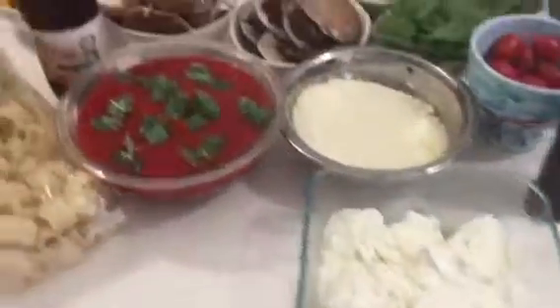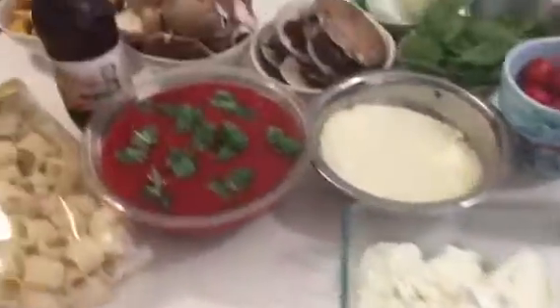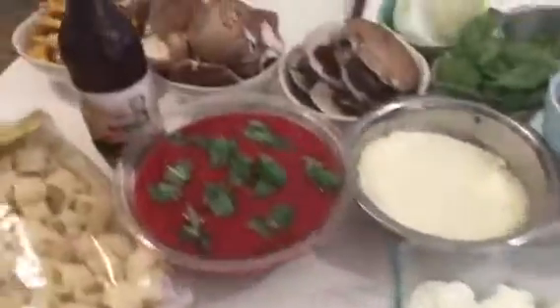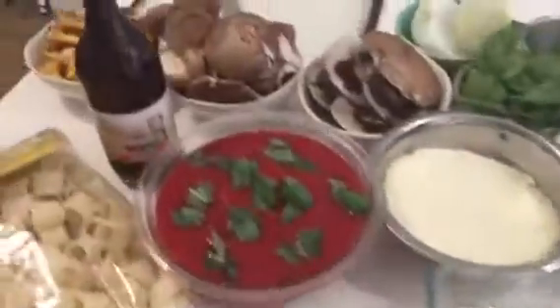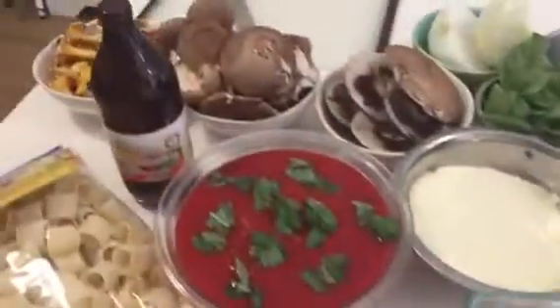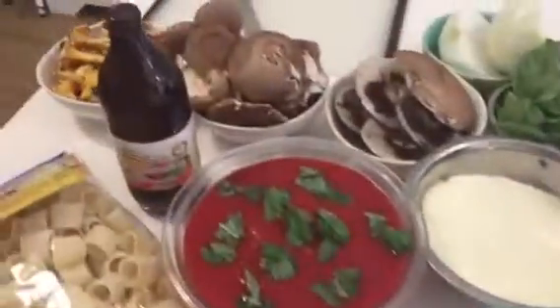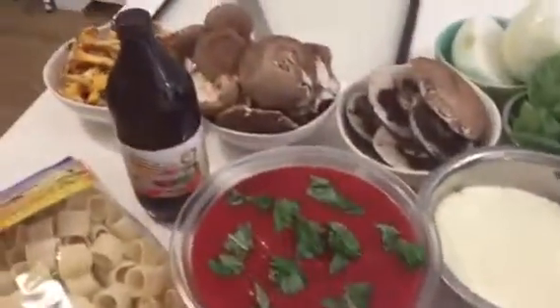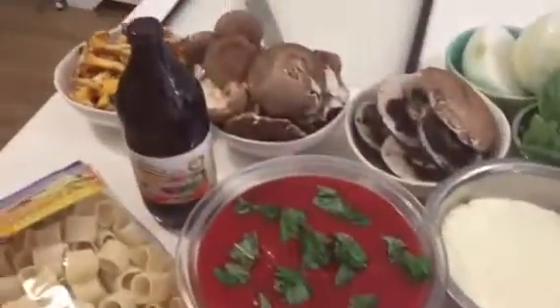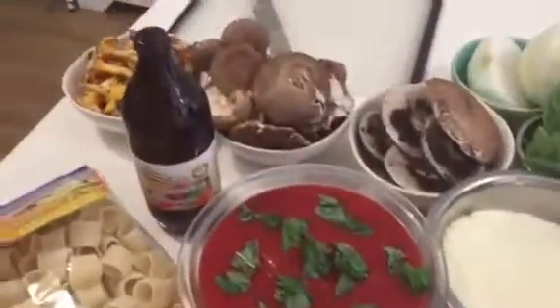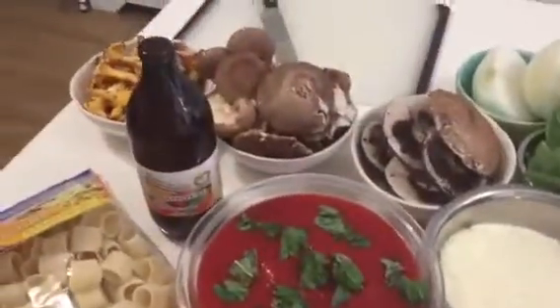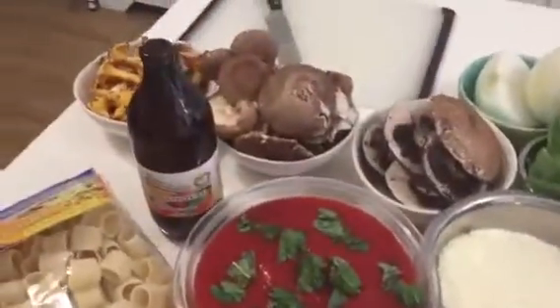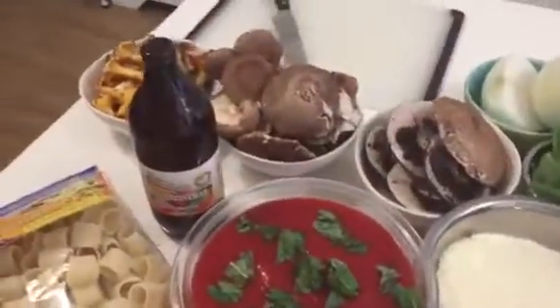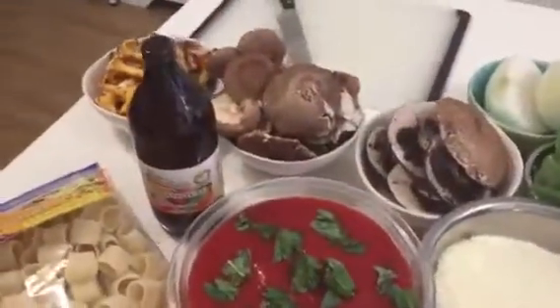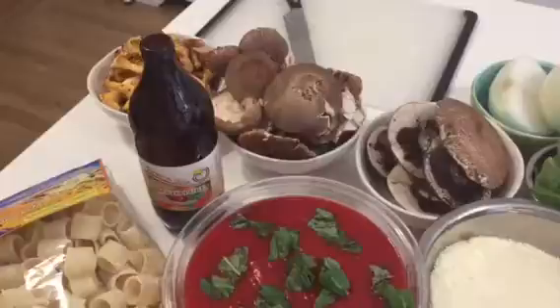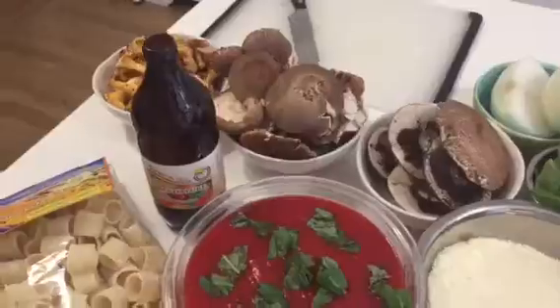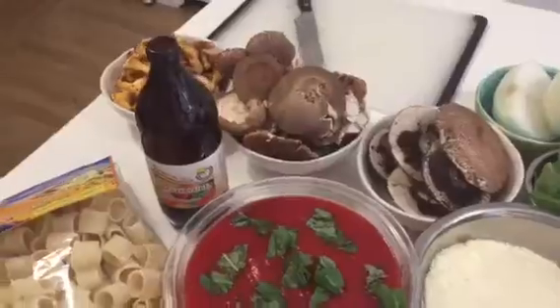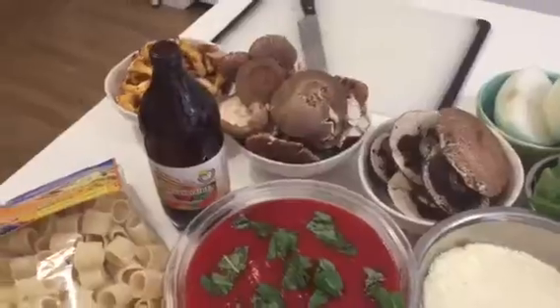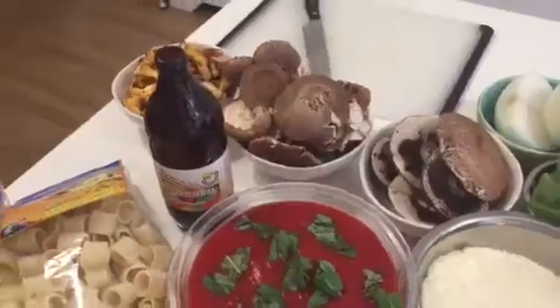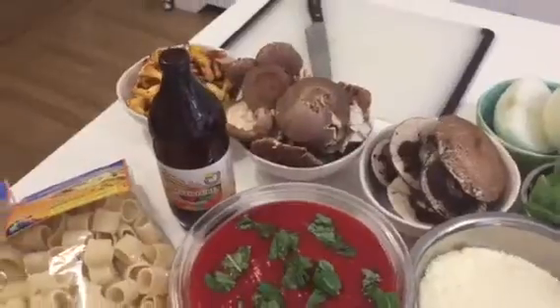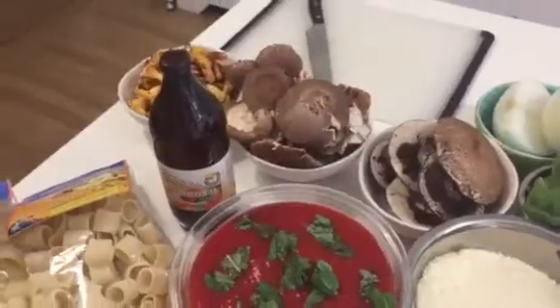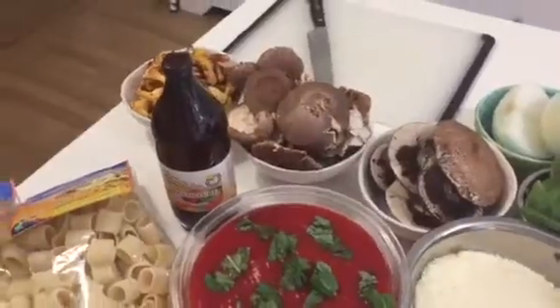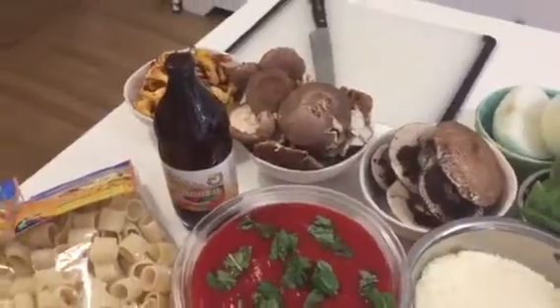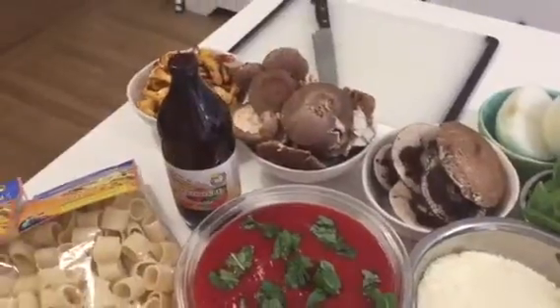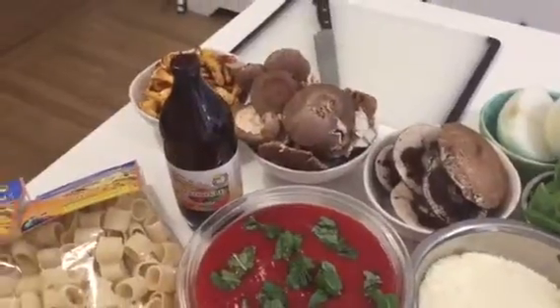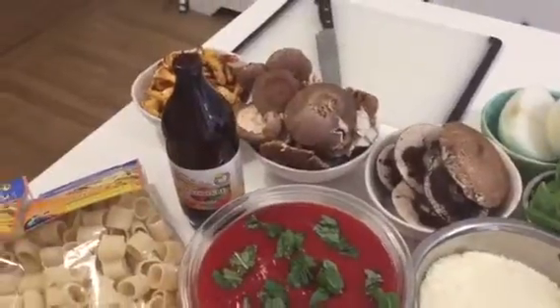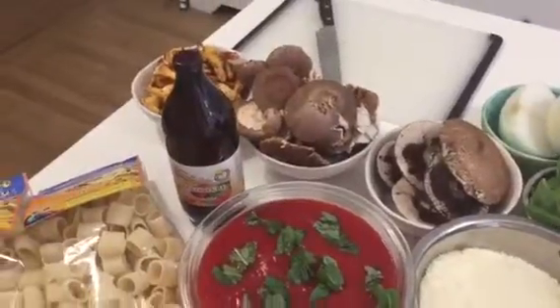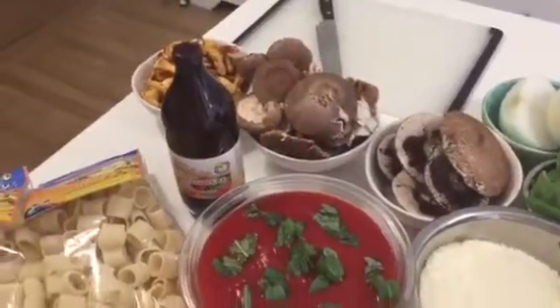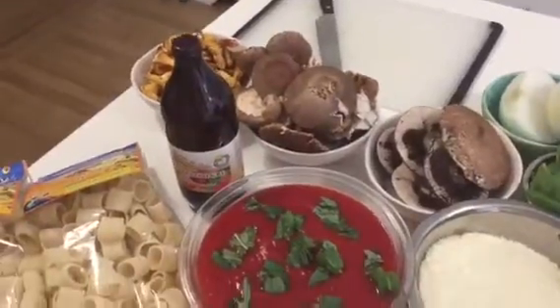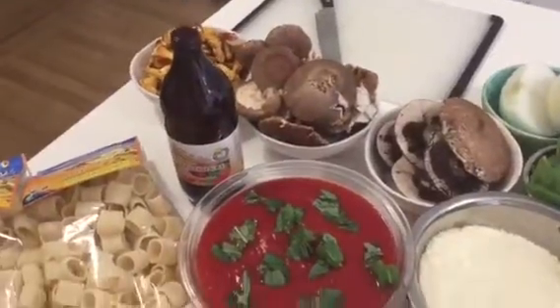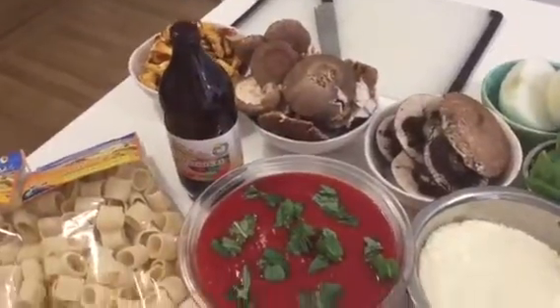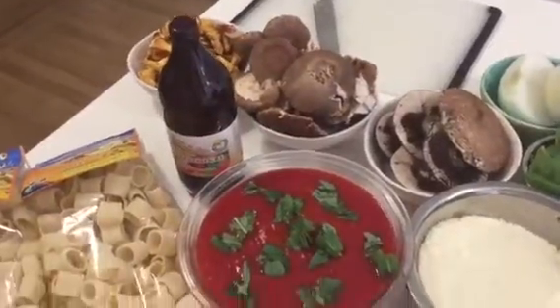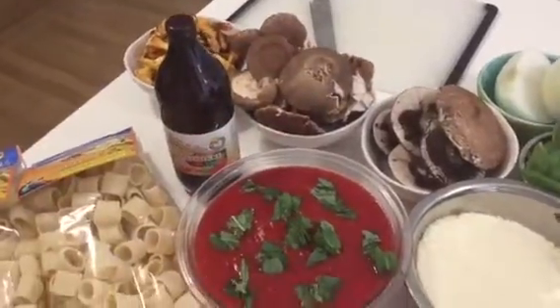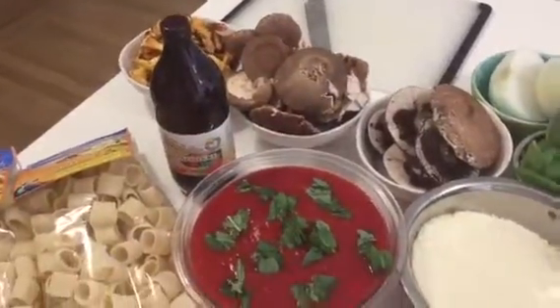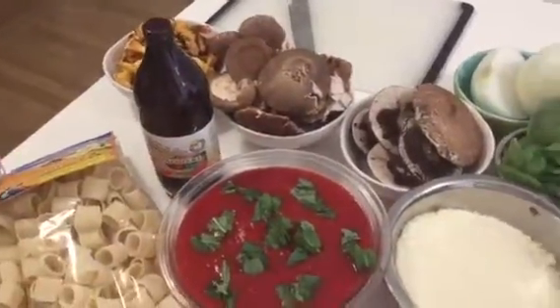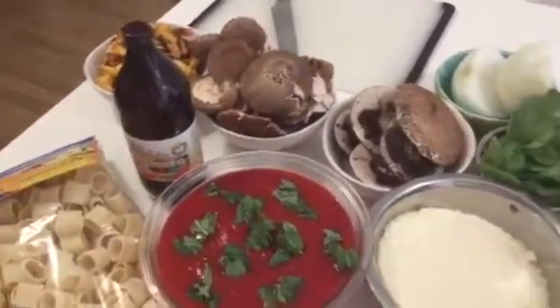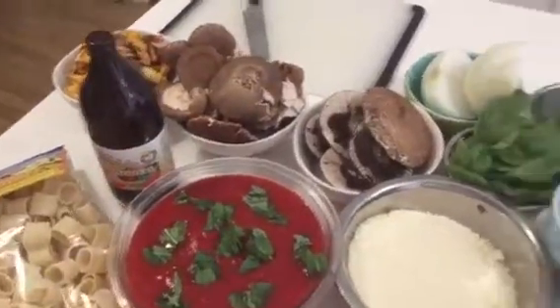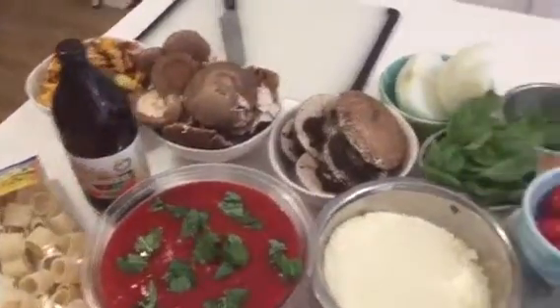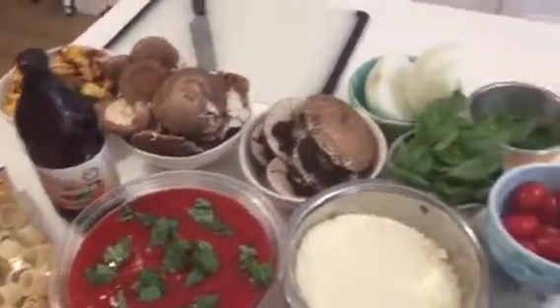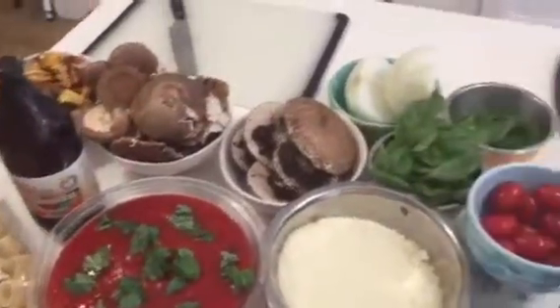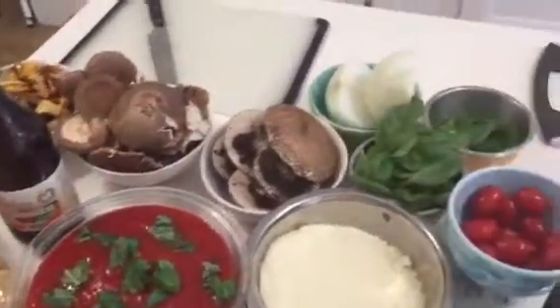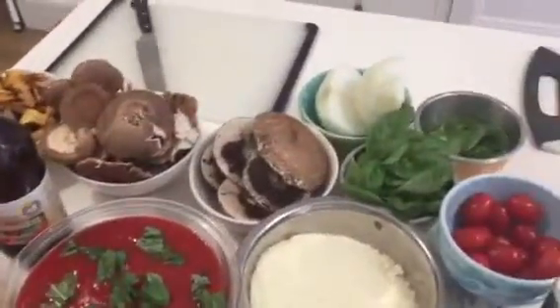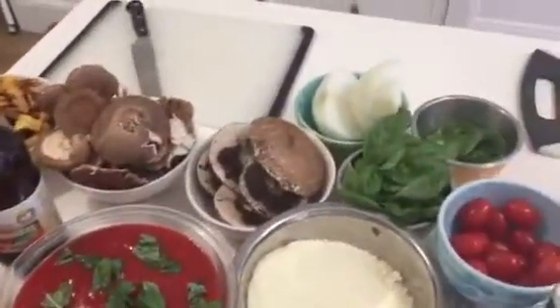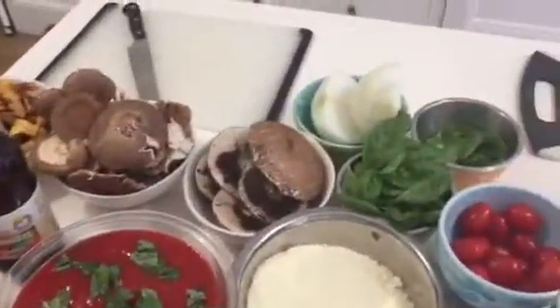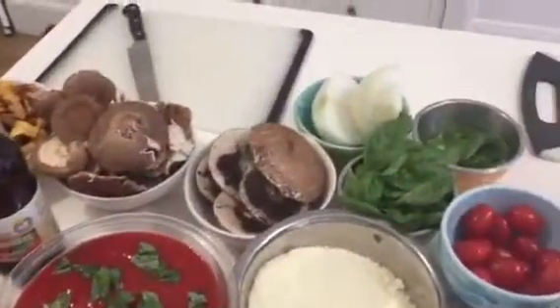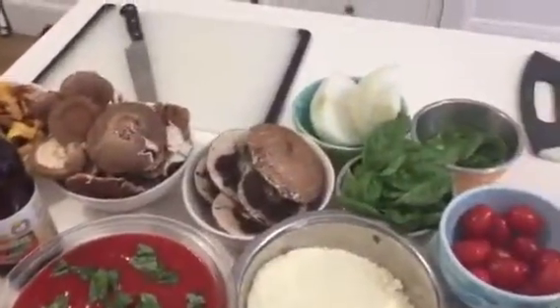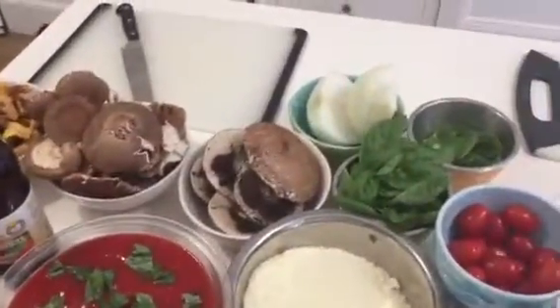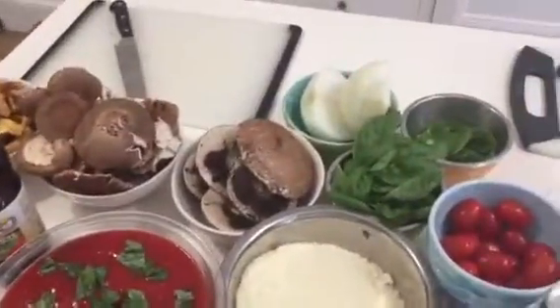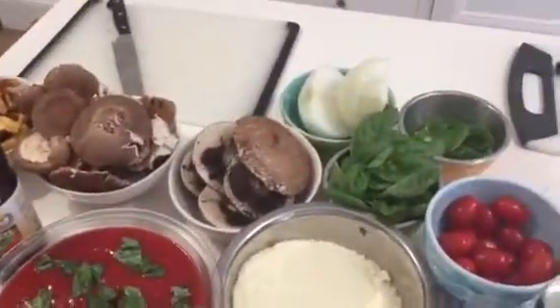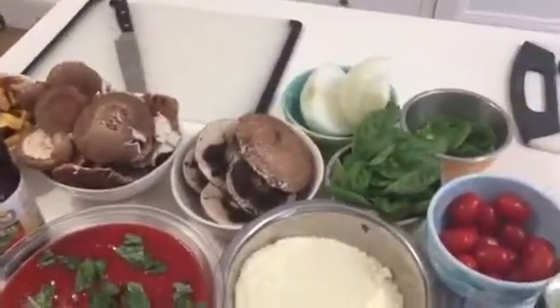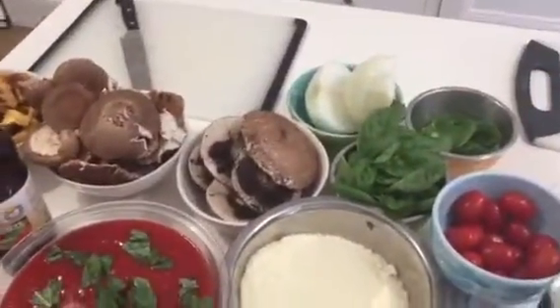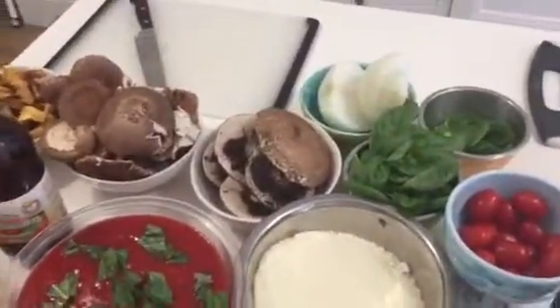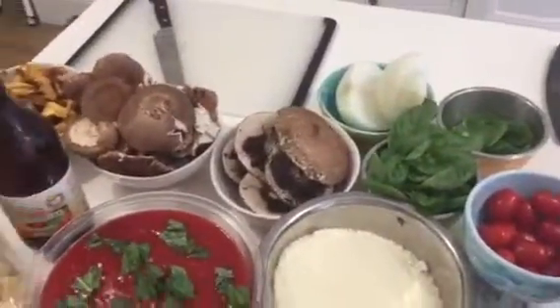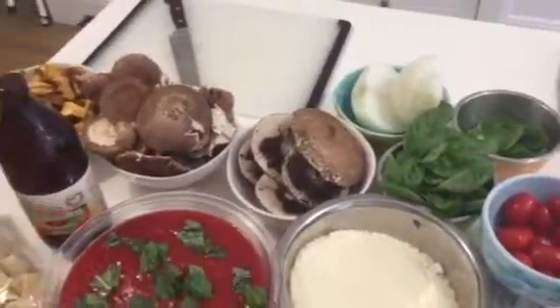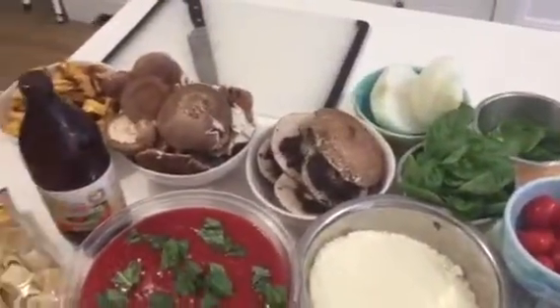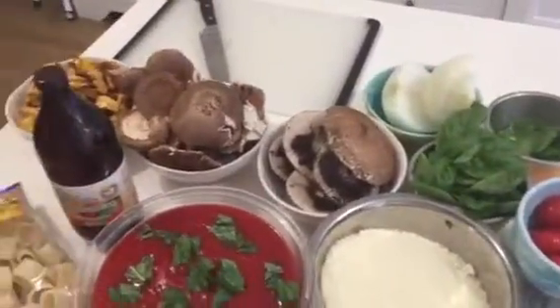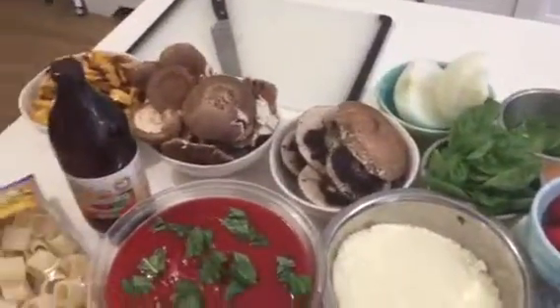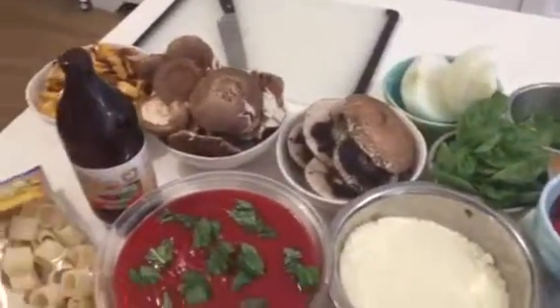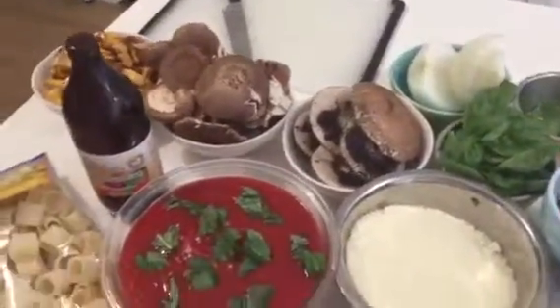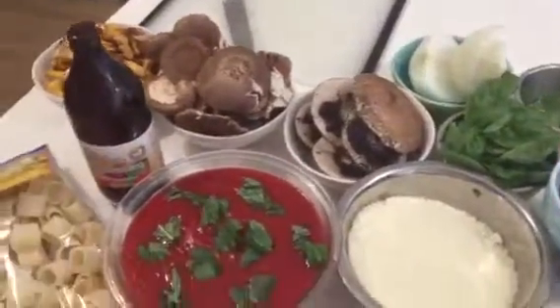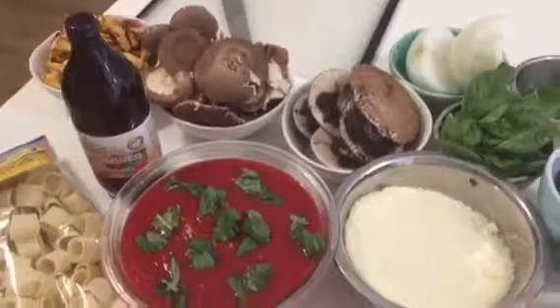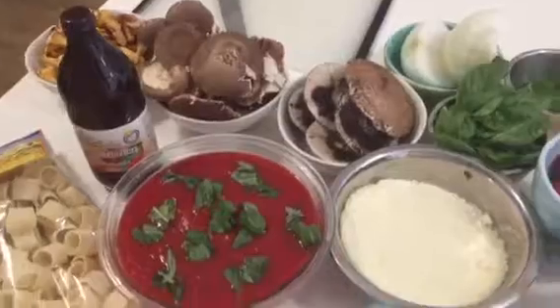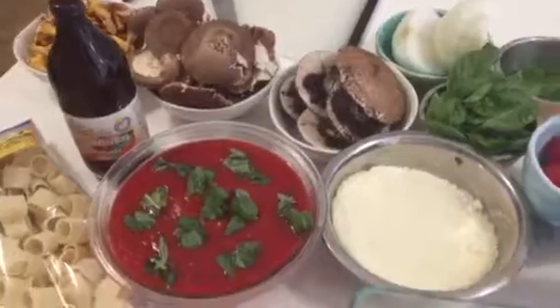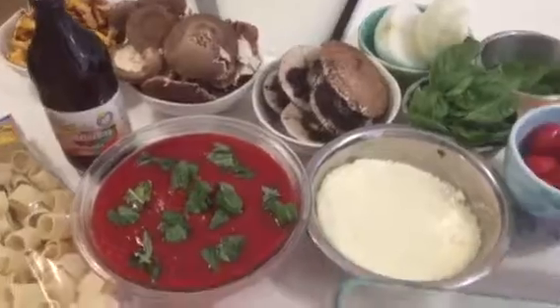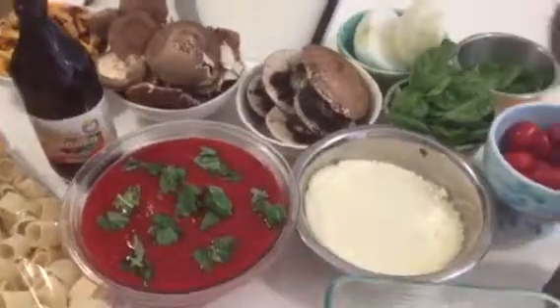And then of course we are going to make a mushroom sauce. You can see the onions over there, the basil, the mushroom, the tomato.